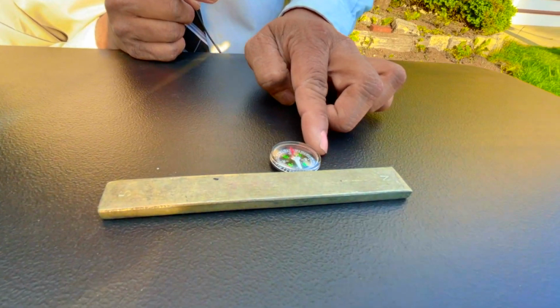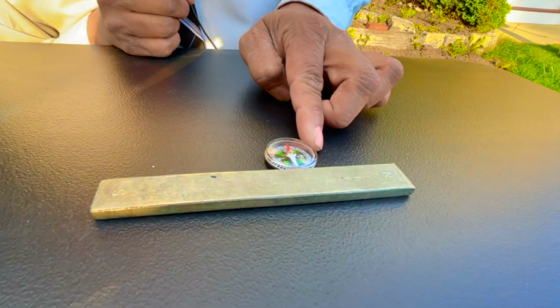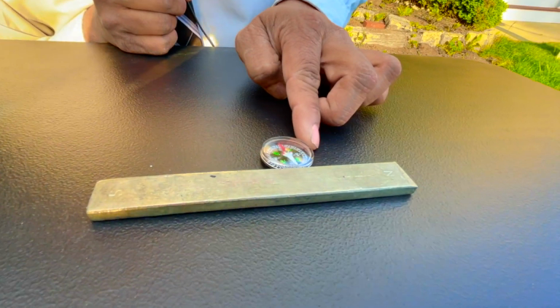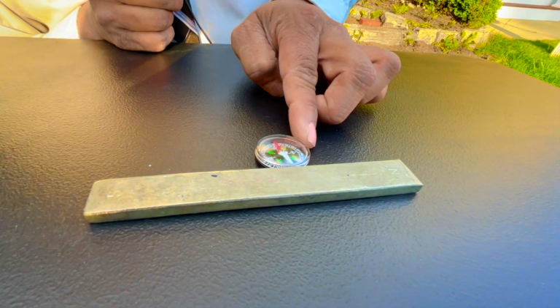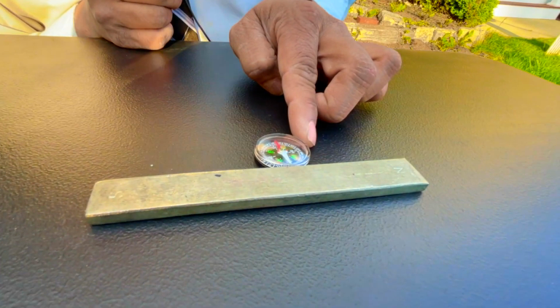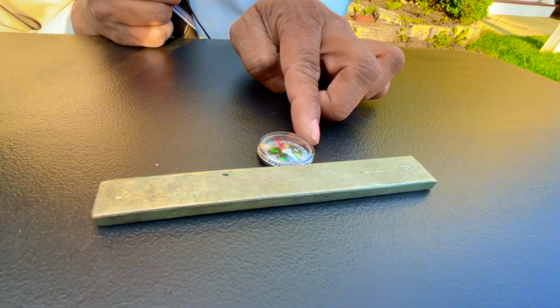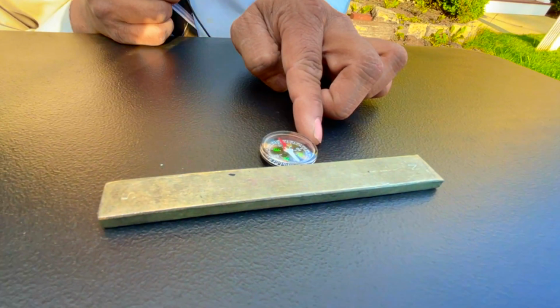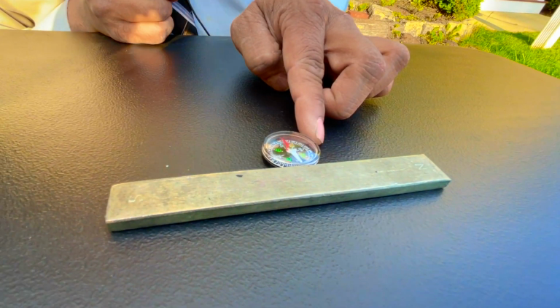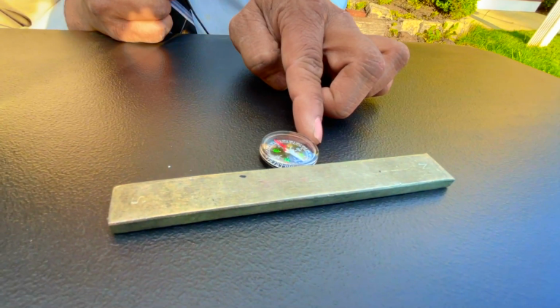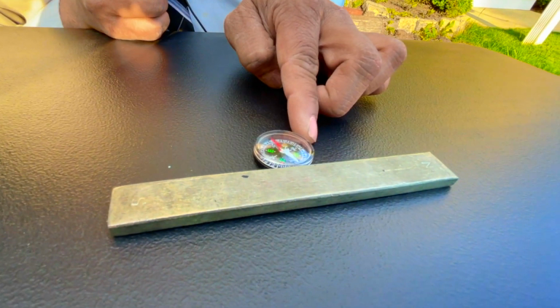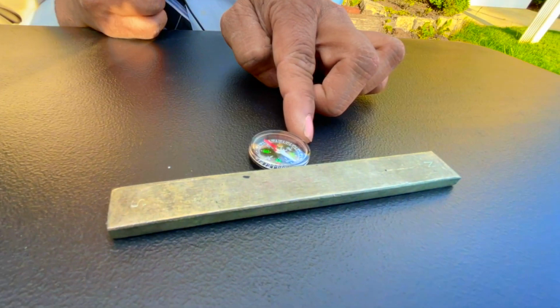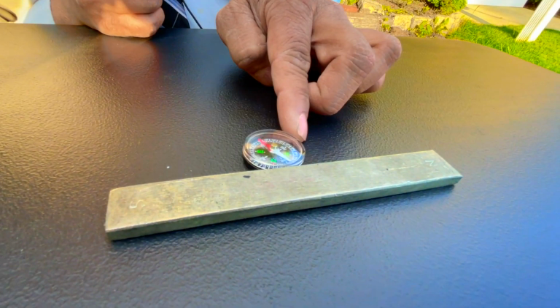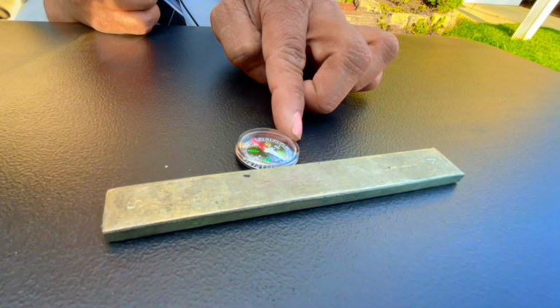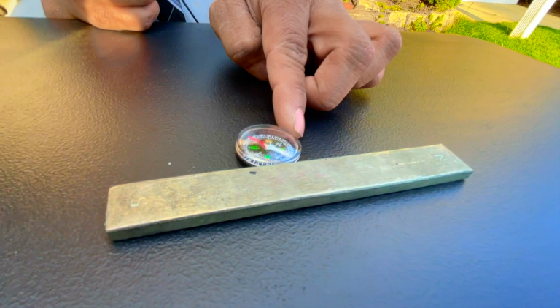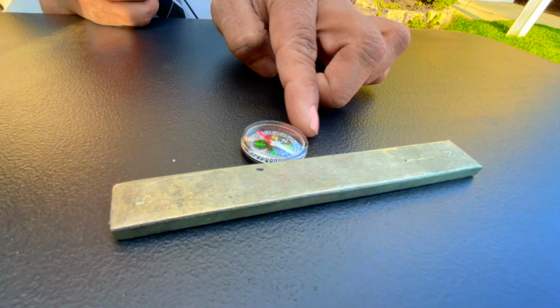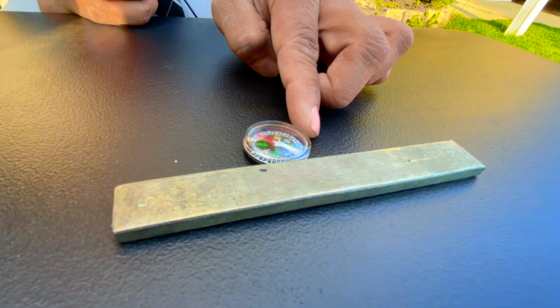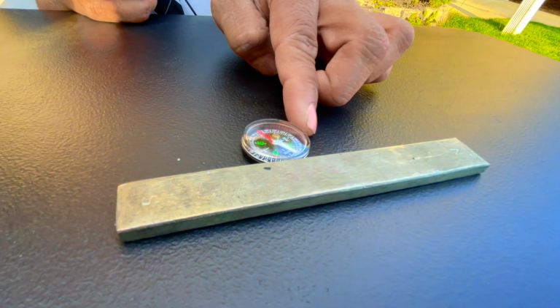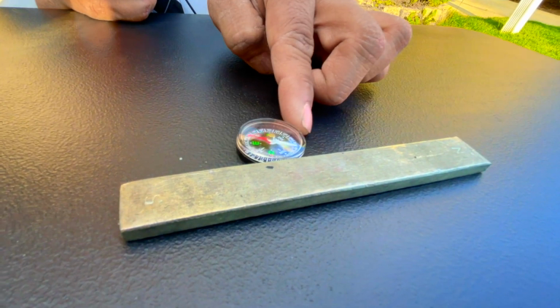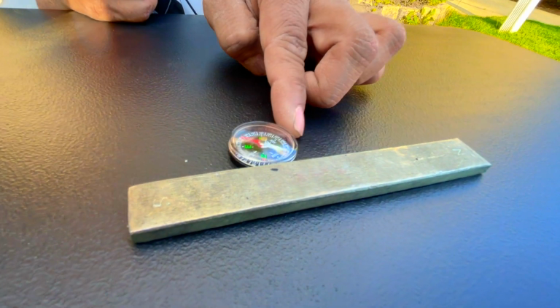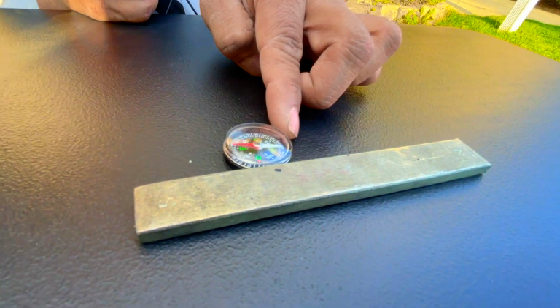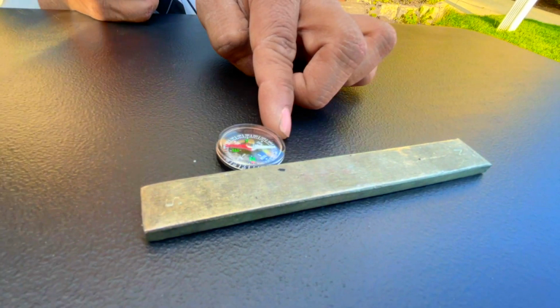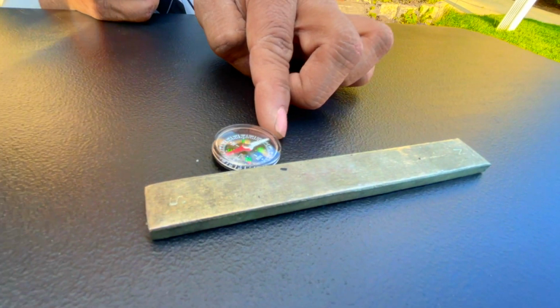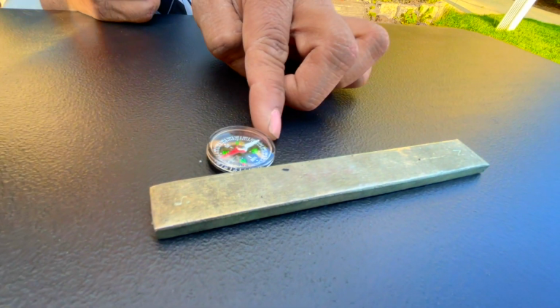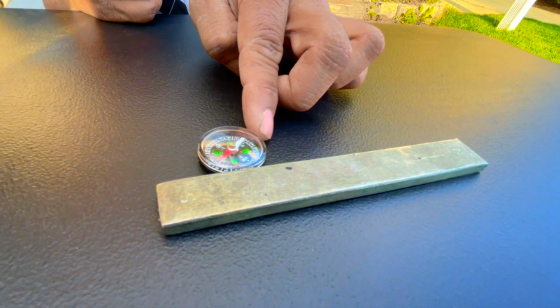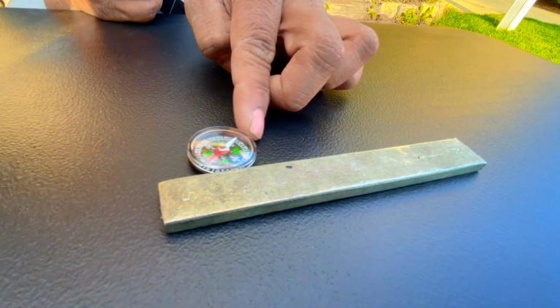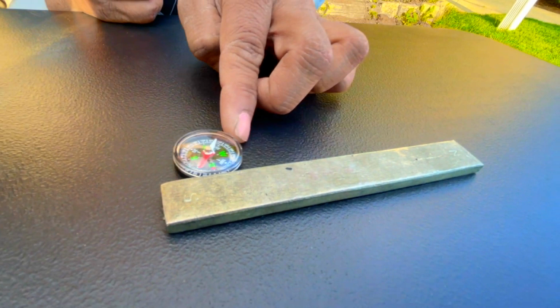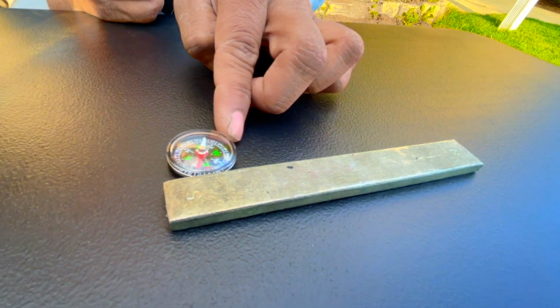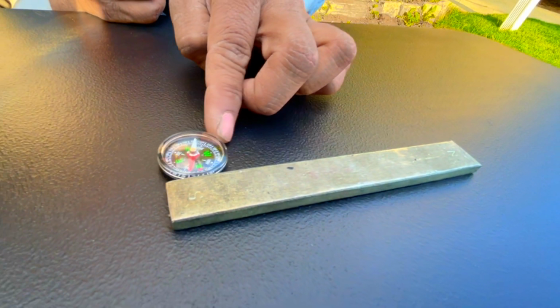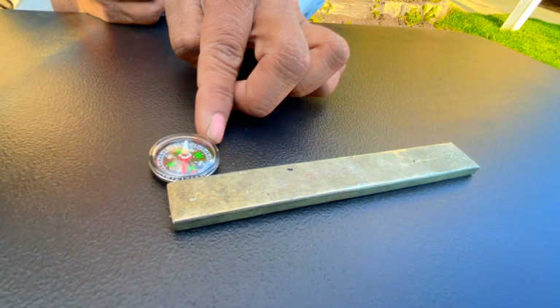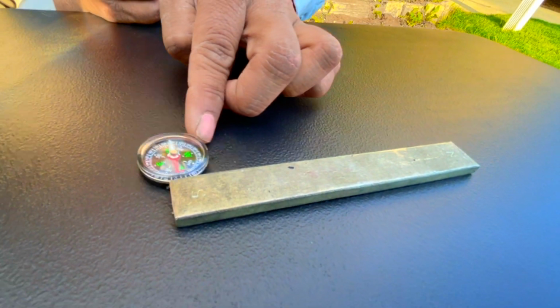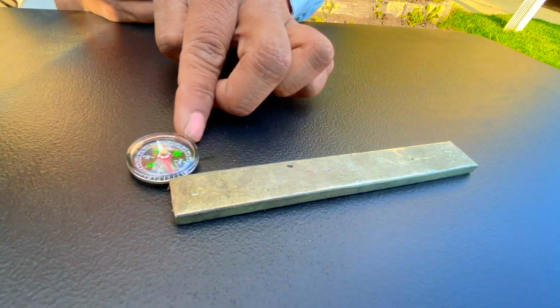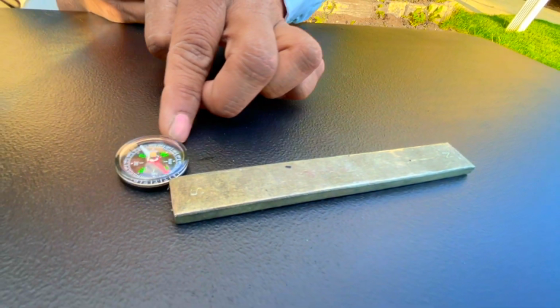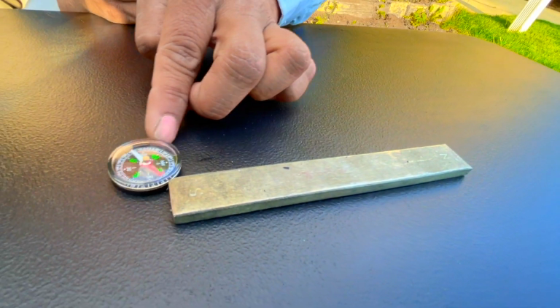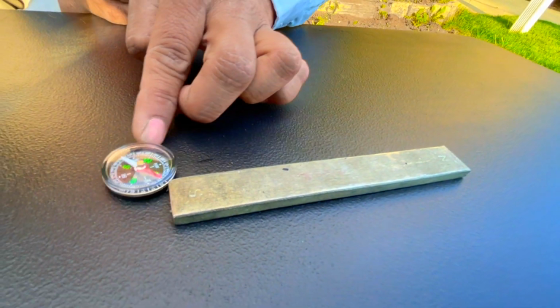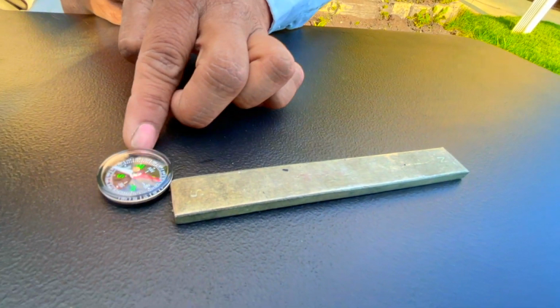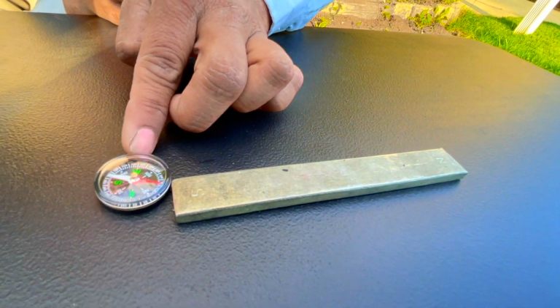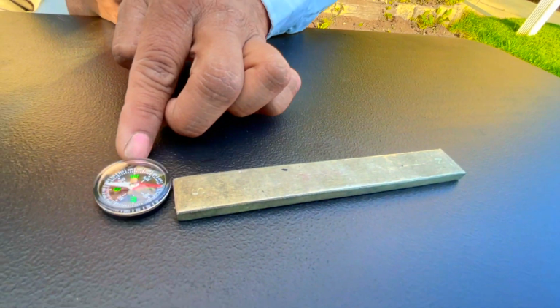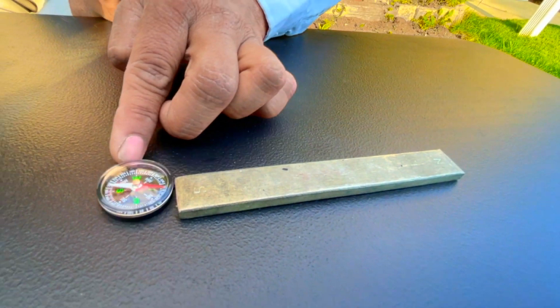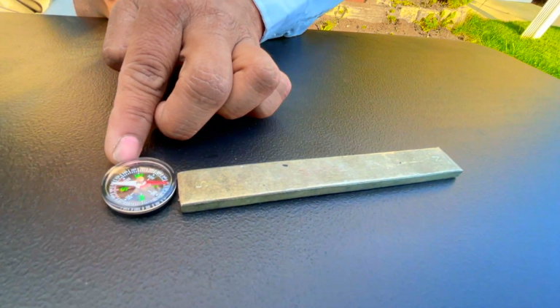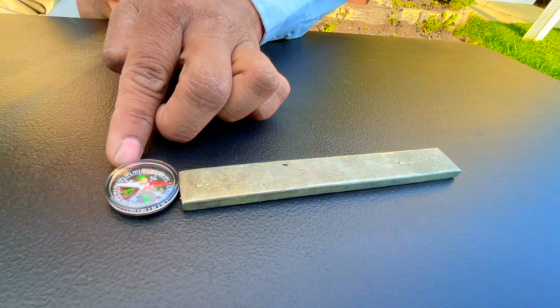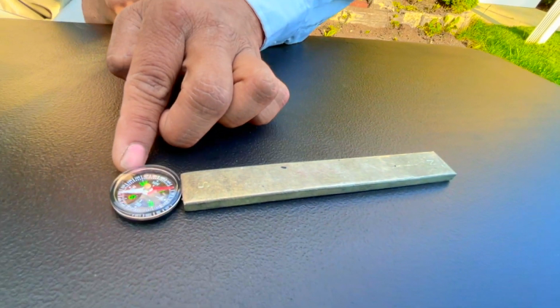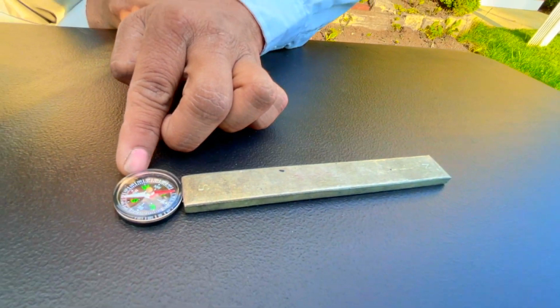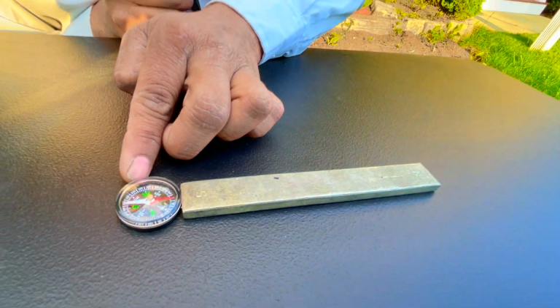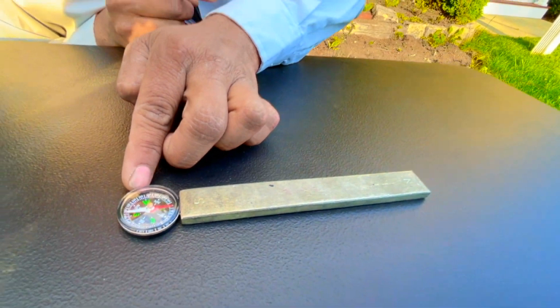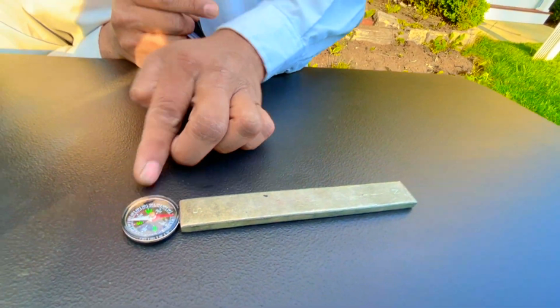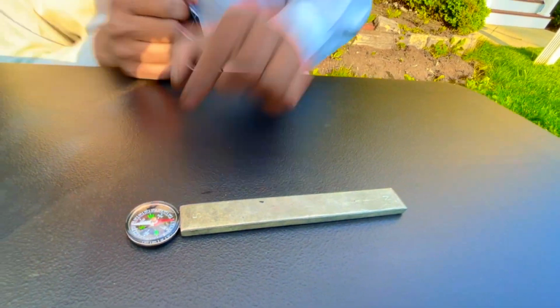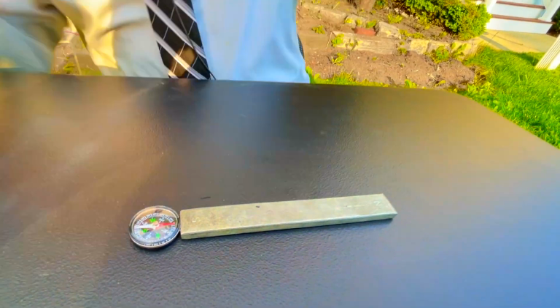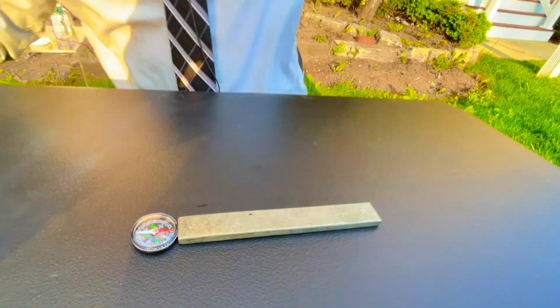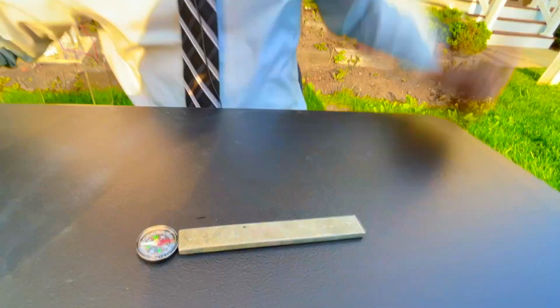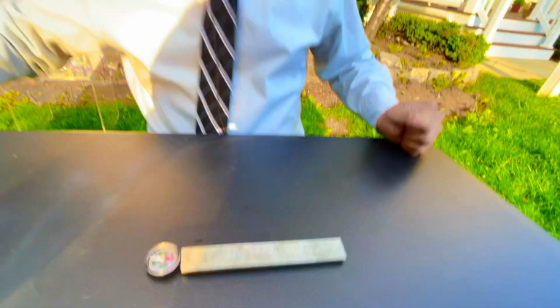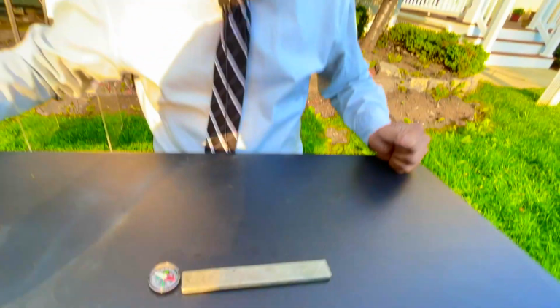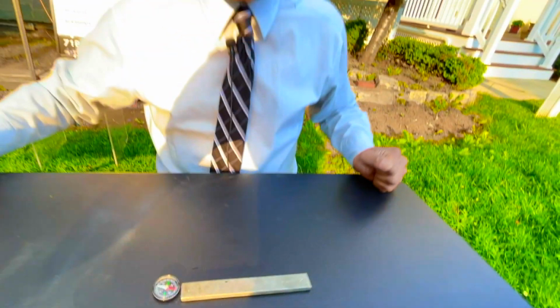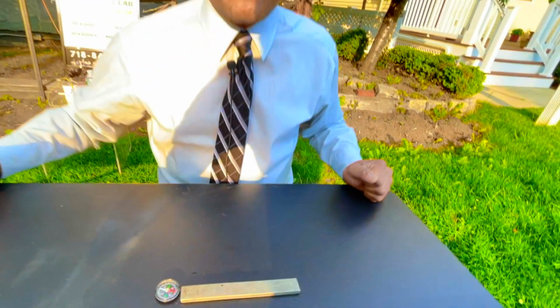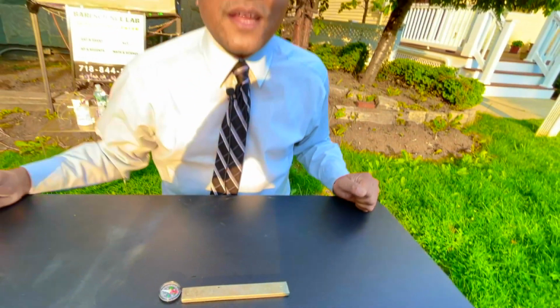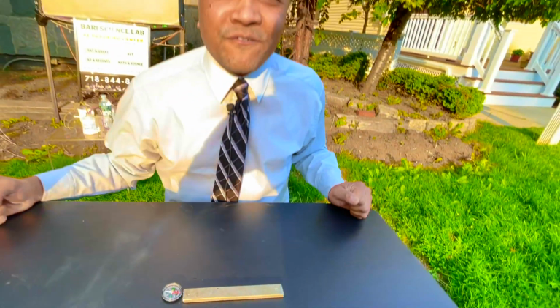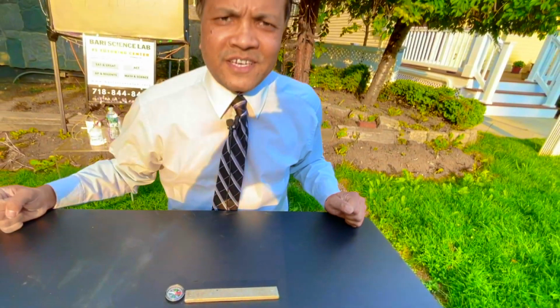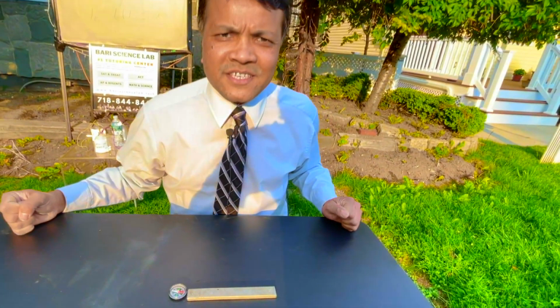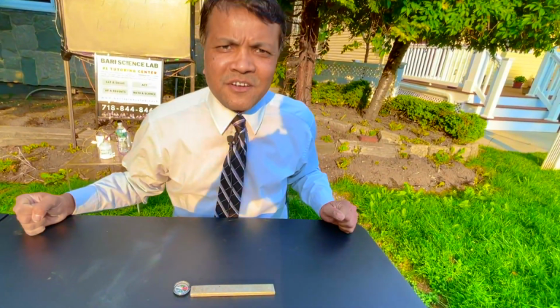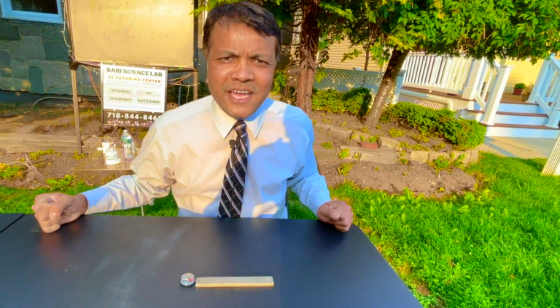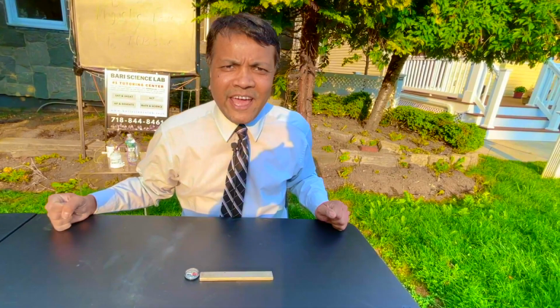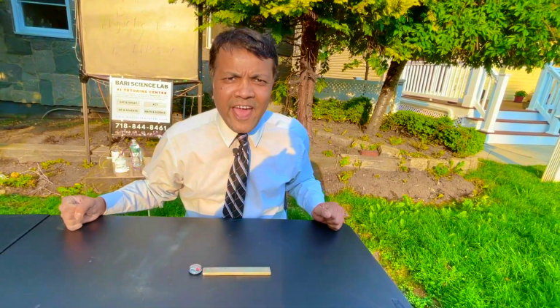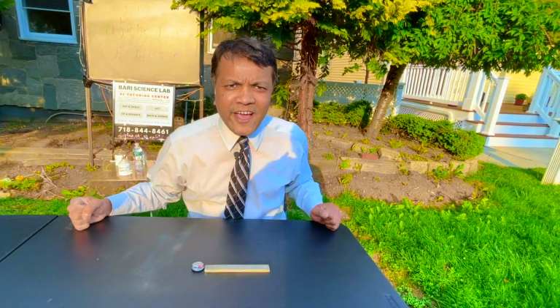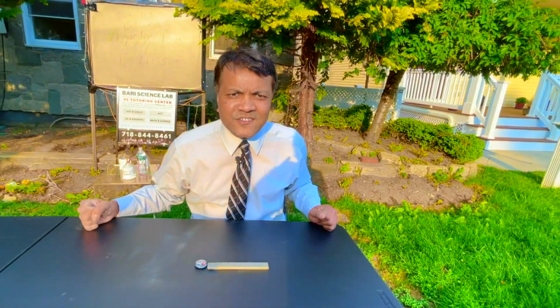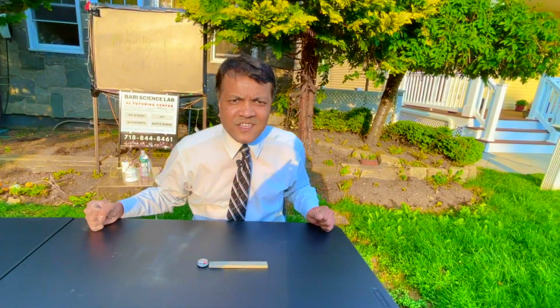Toward the south pole, 90 degrees, and then it's going to be 180 degrees. Flip! We believe it. Excellent.